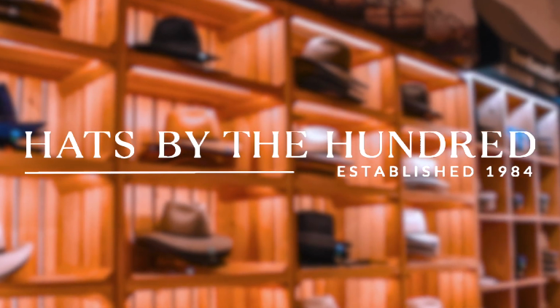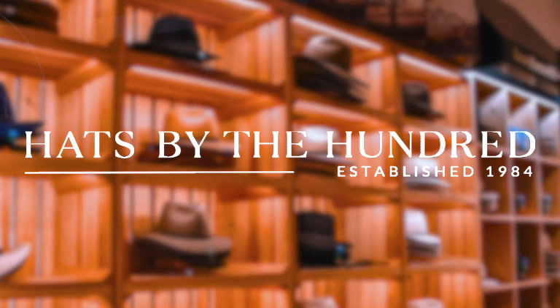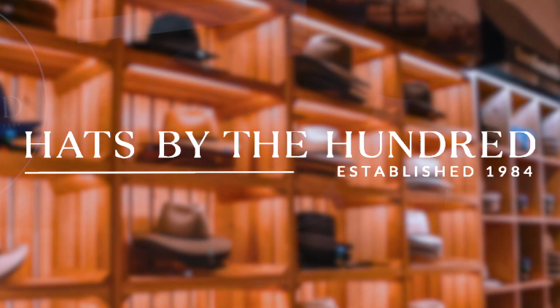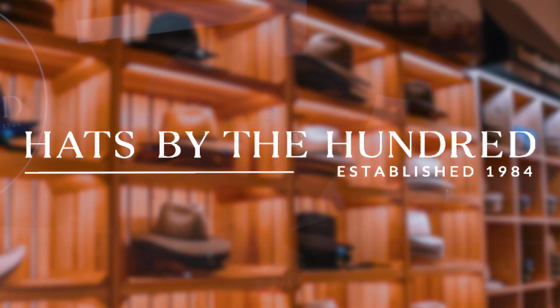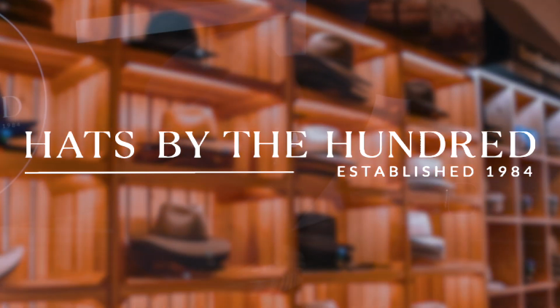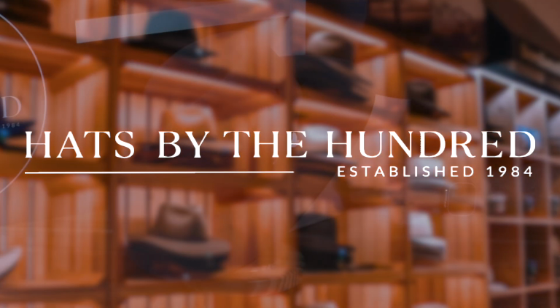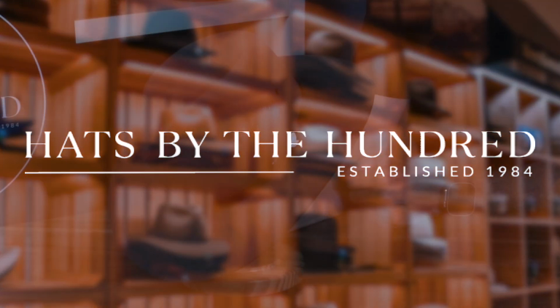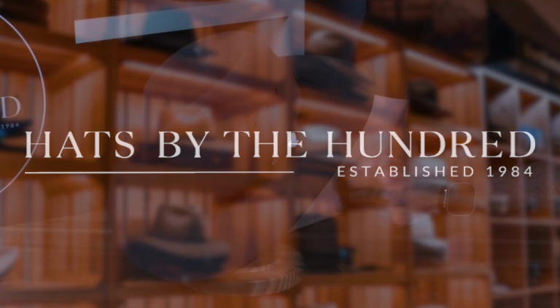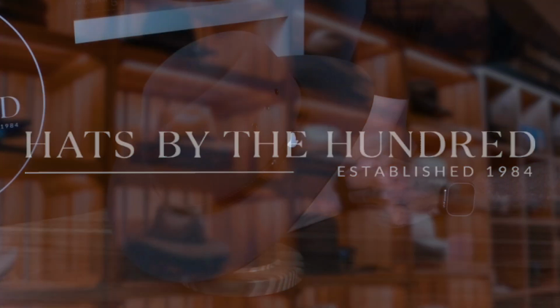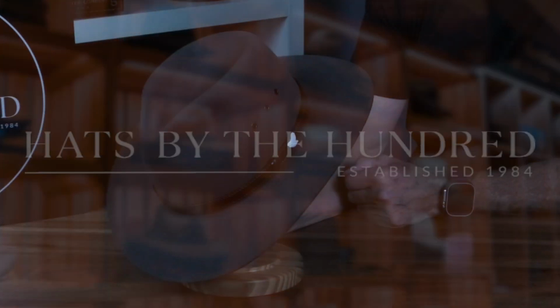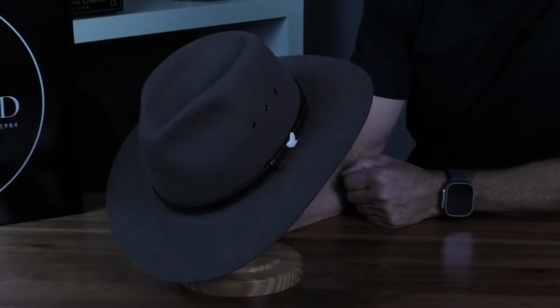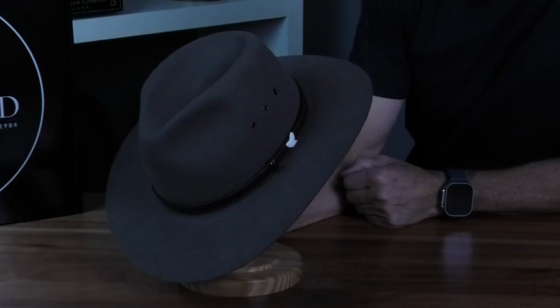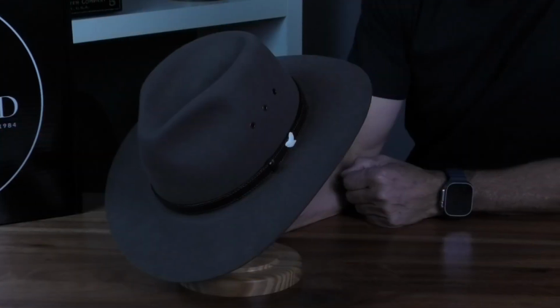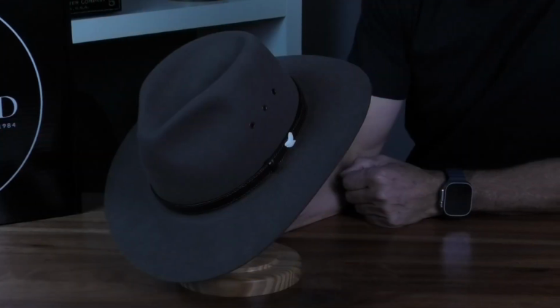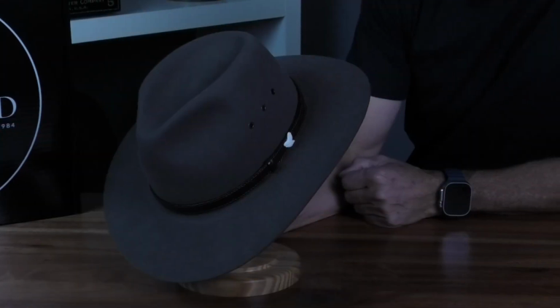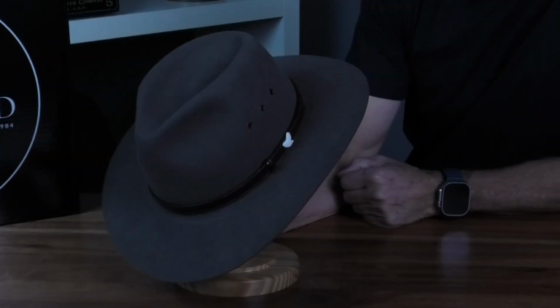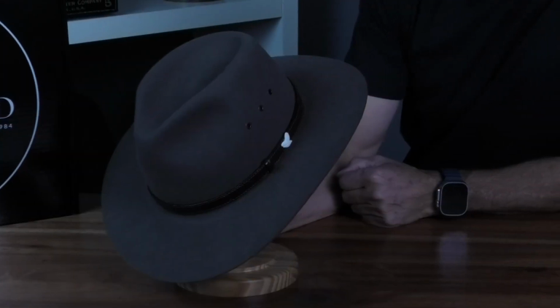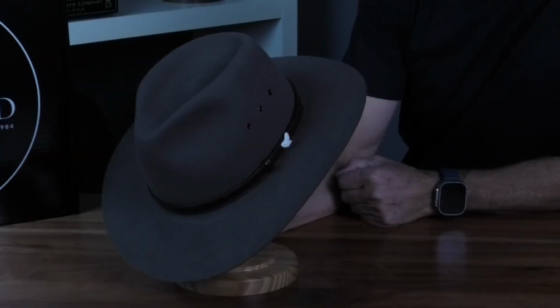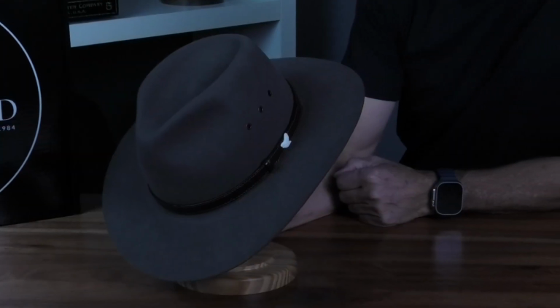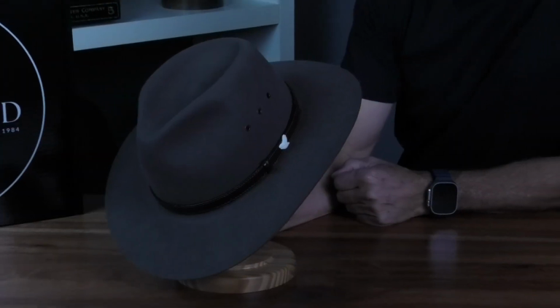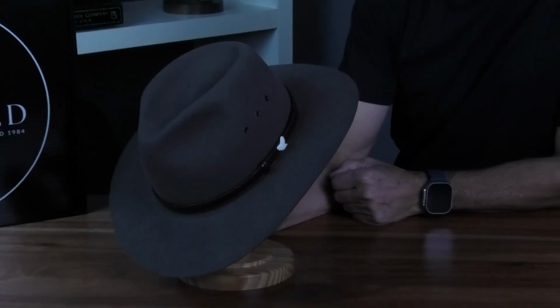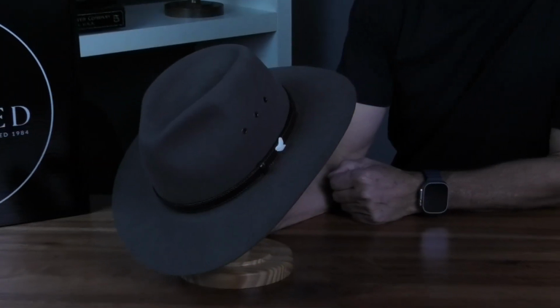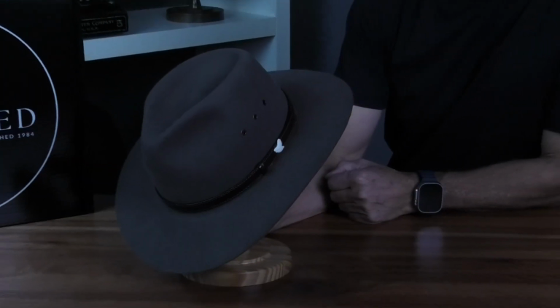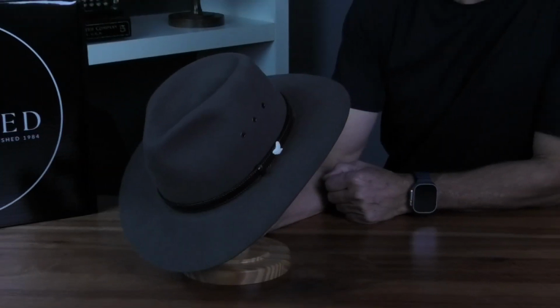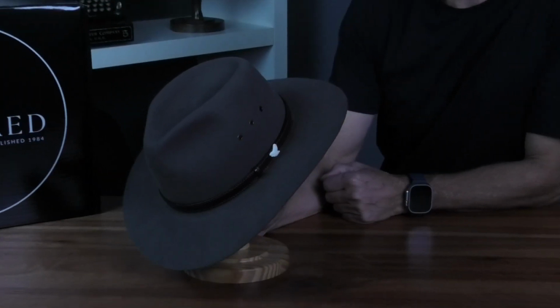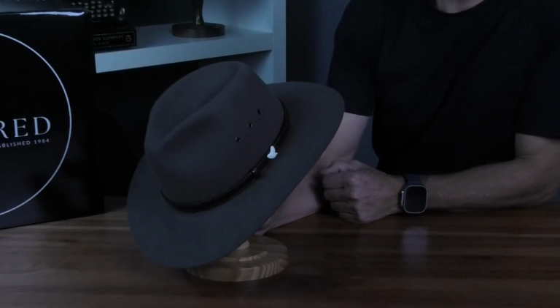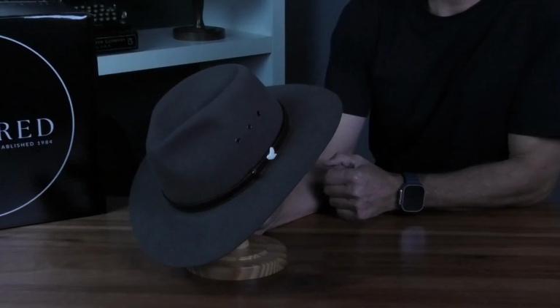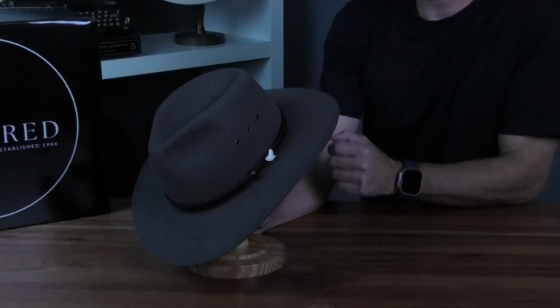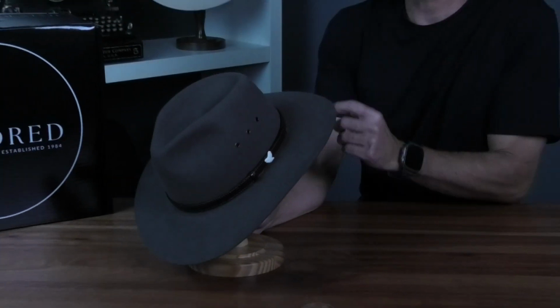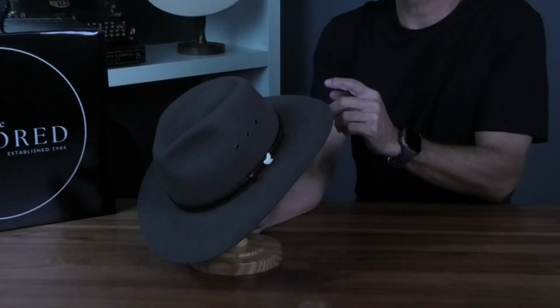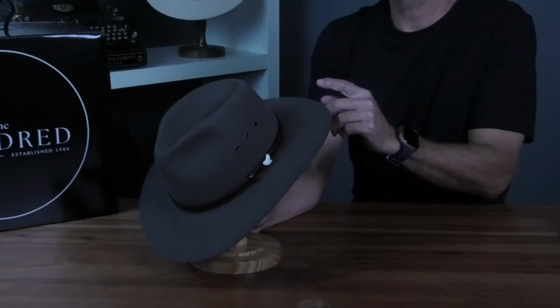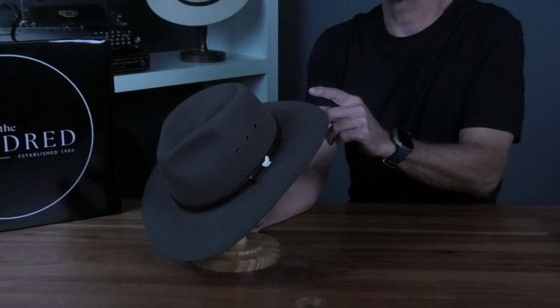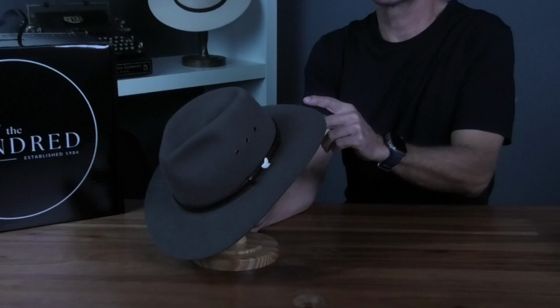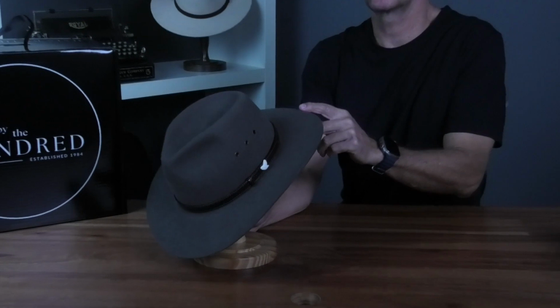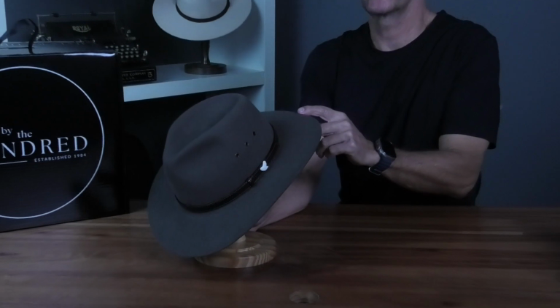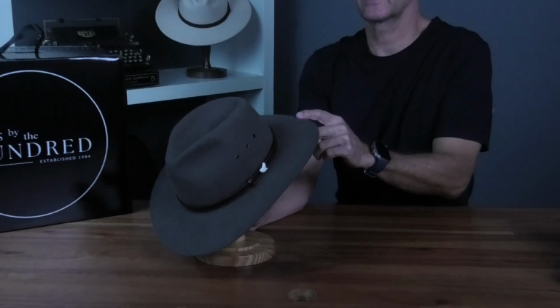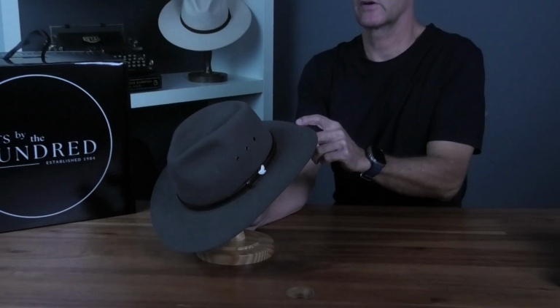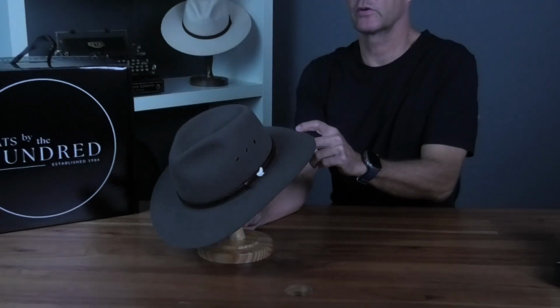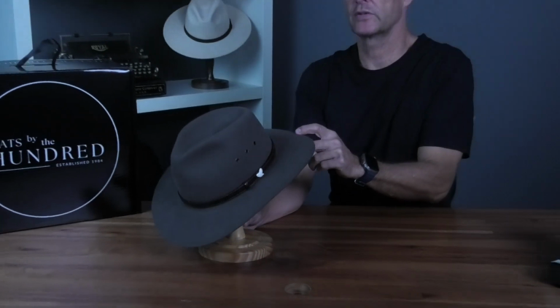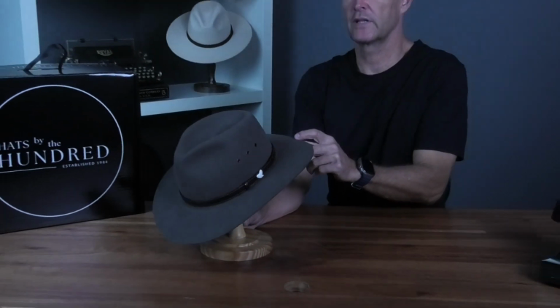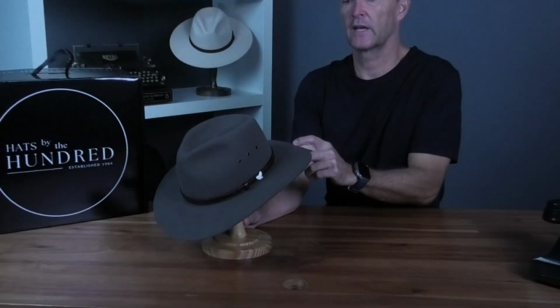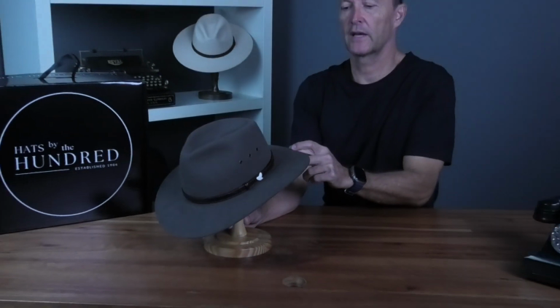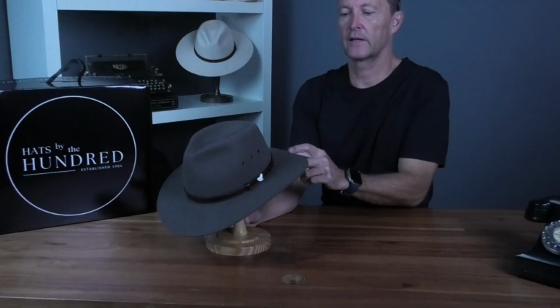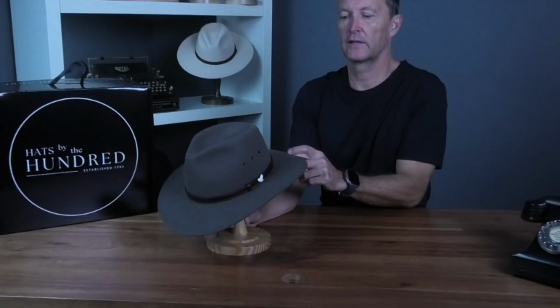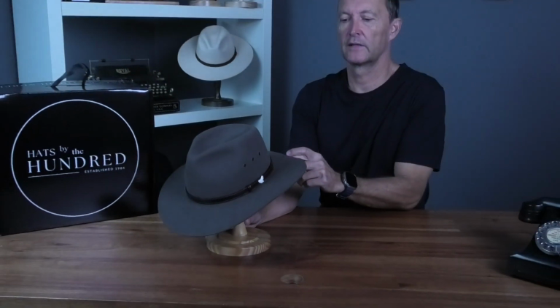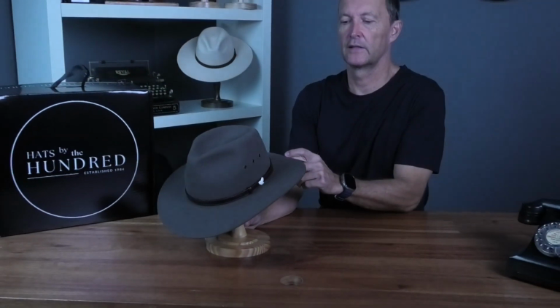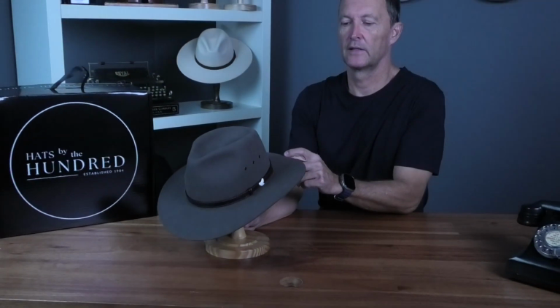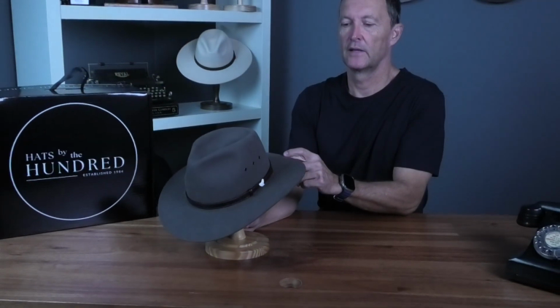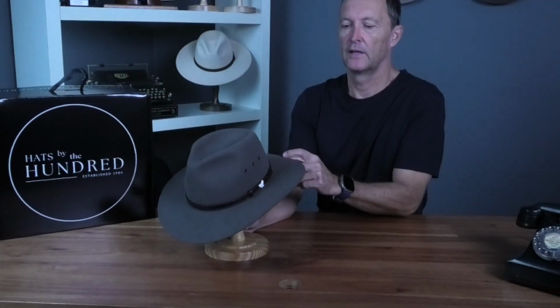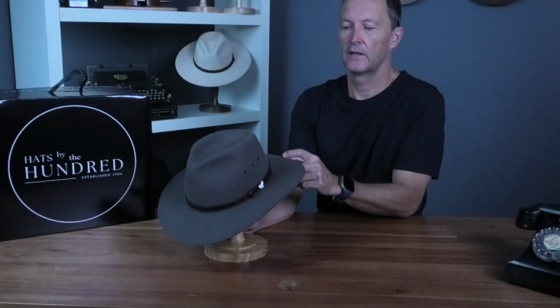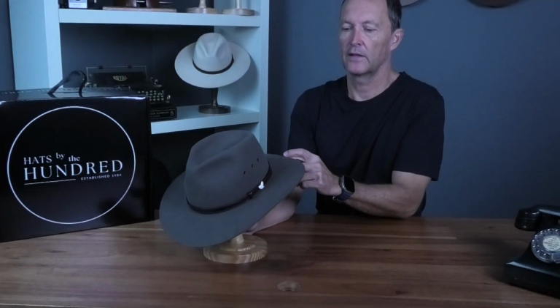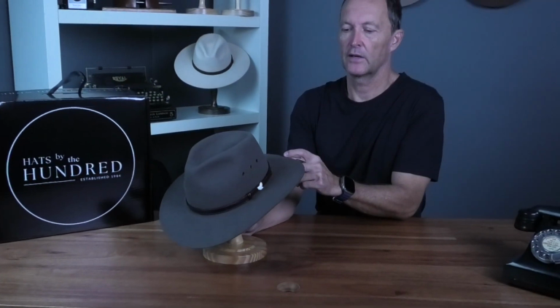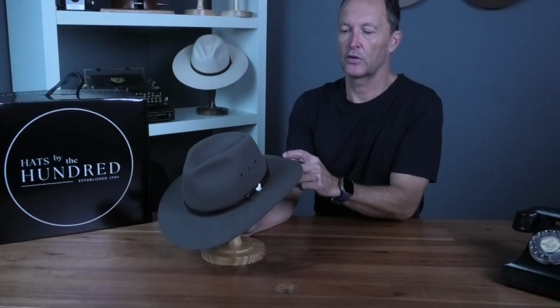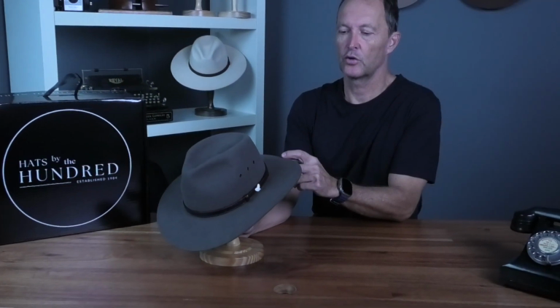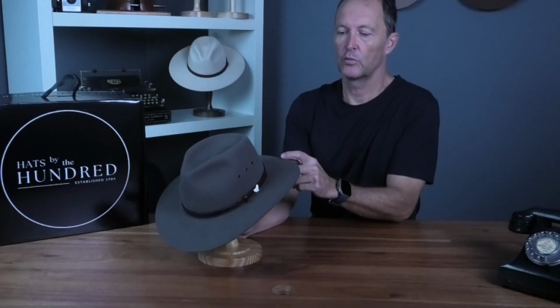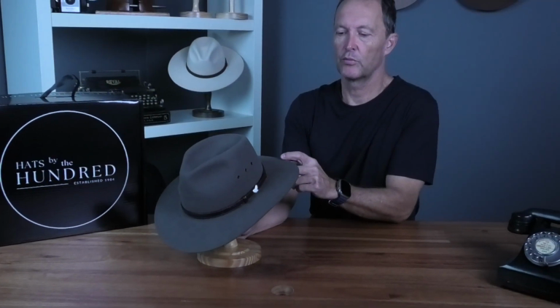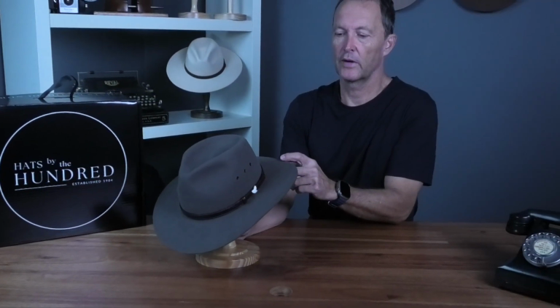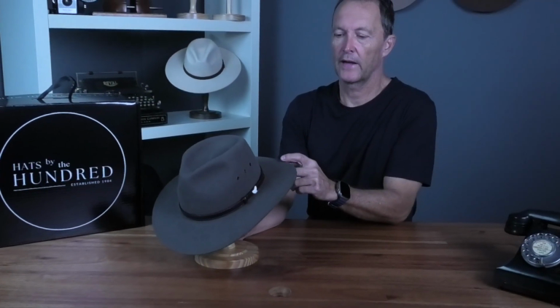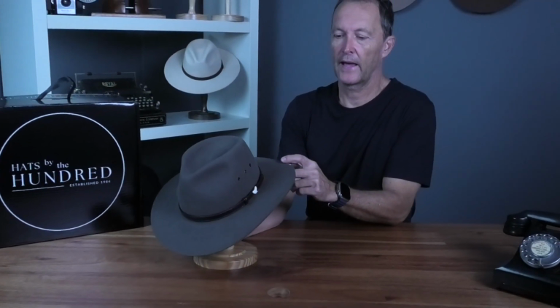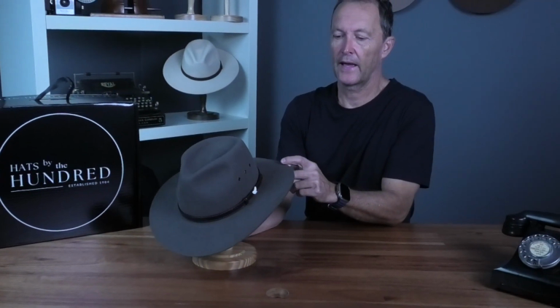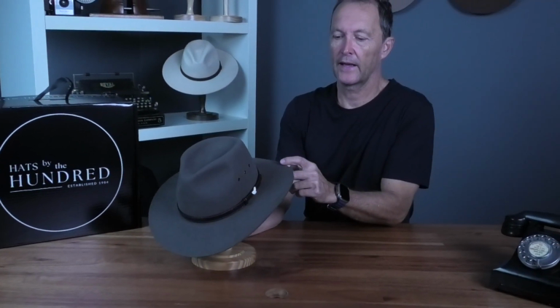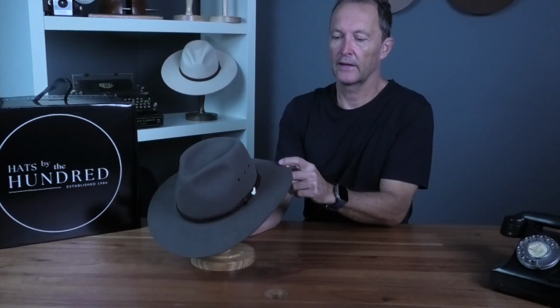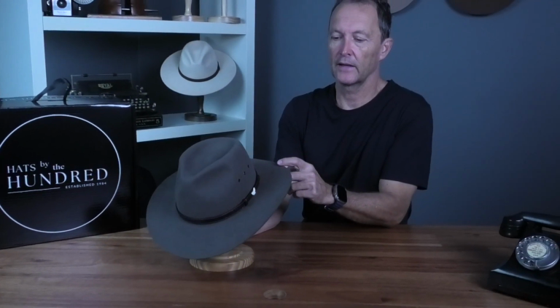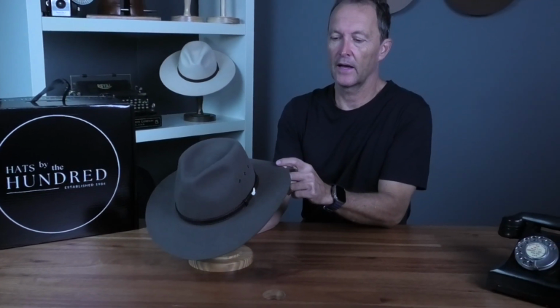G'day and welcome, it's product review time. Today we're looking at an iconic Aussie hat, the Akubra Angler.